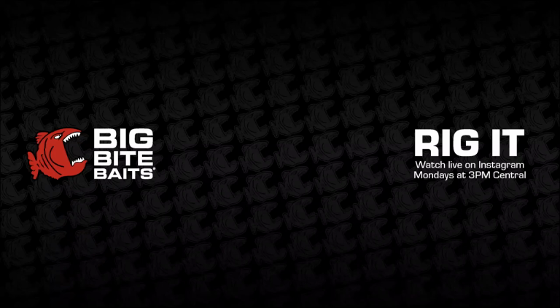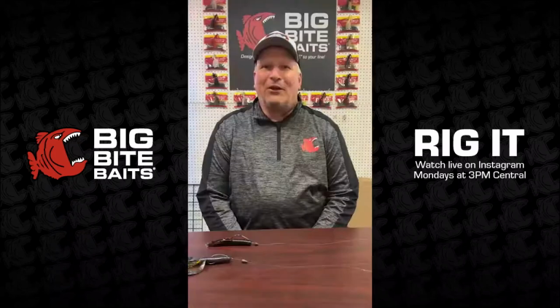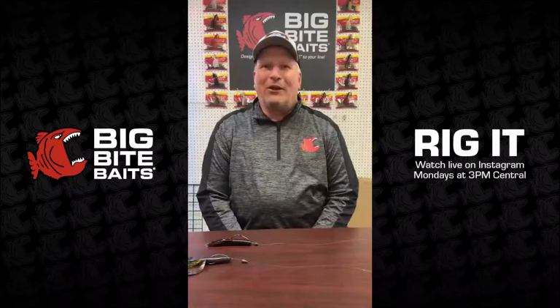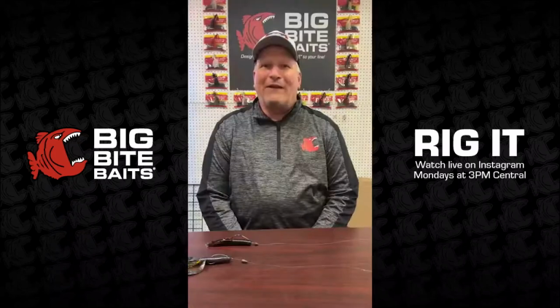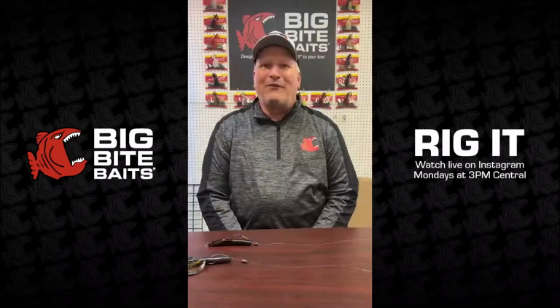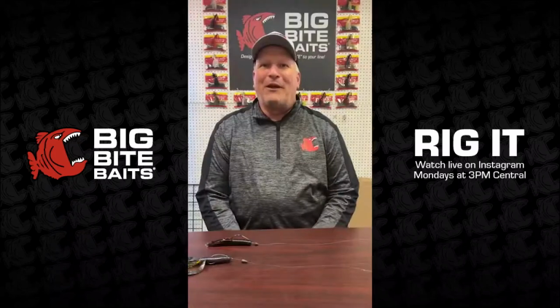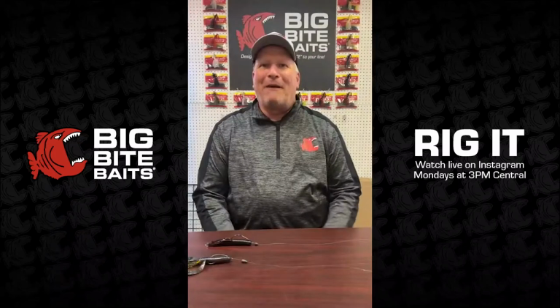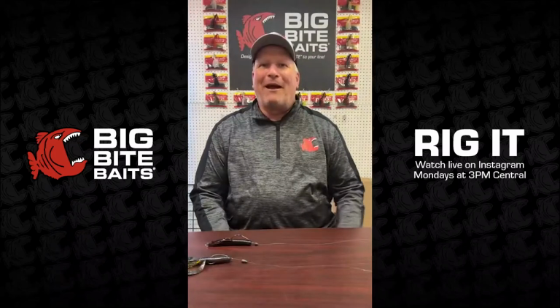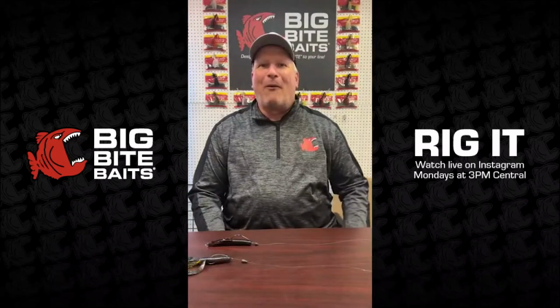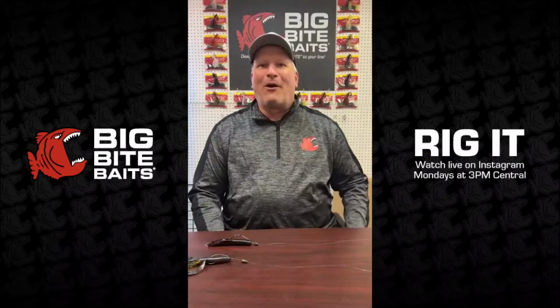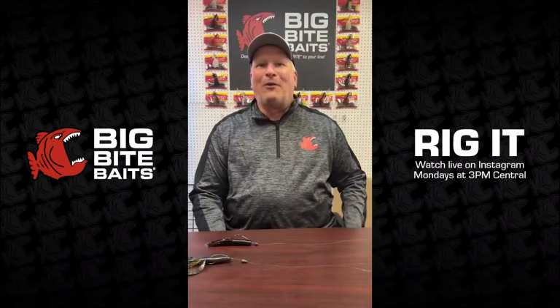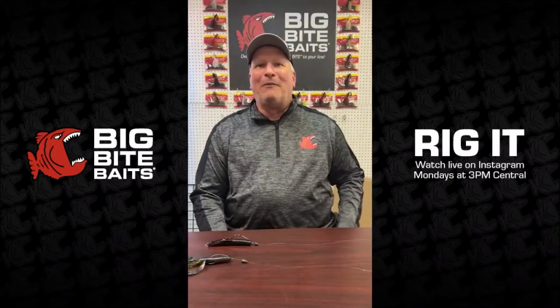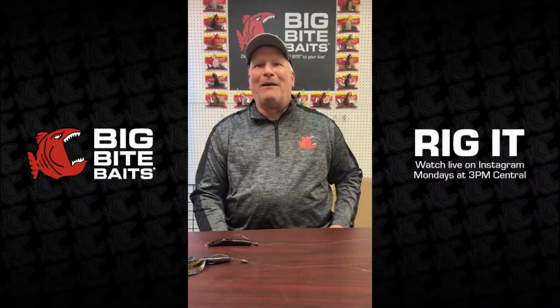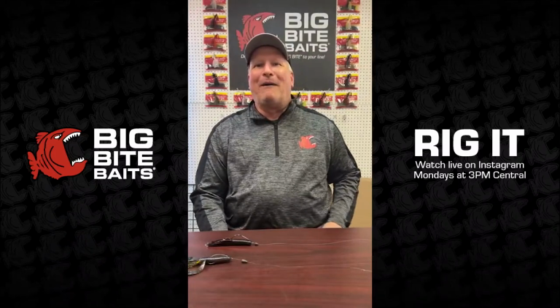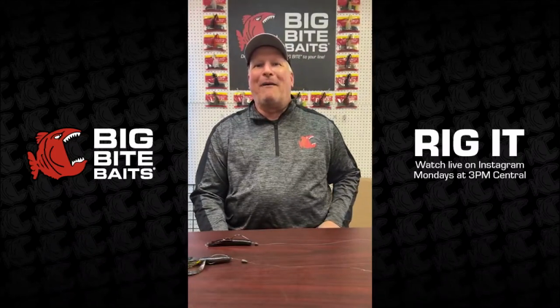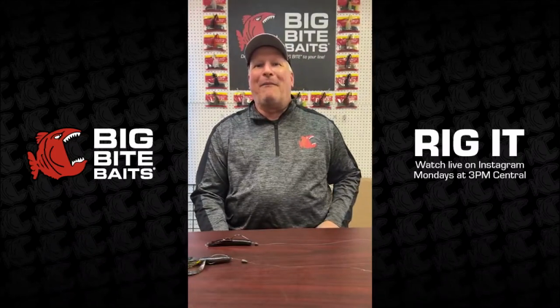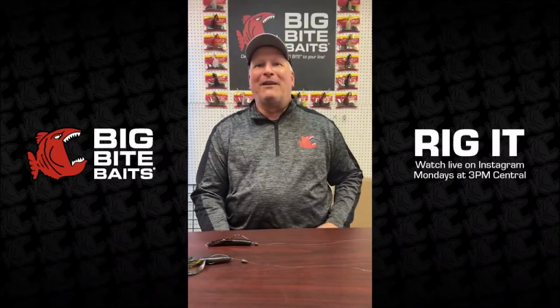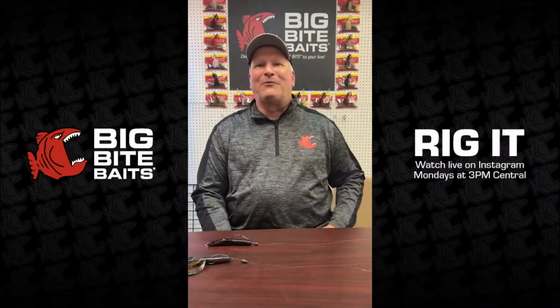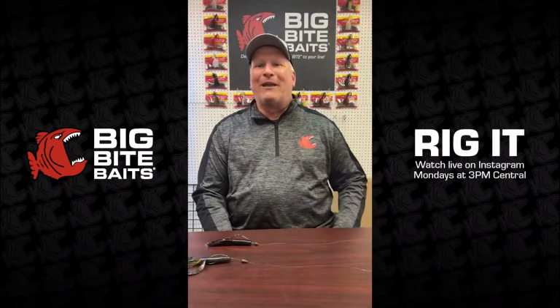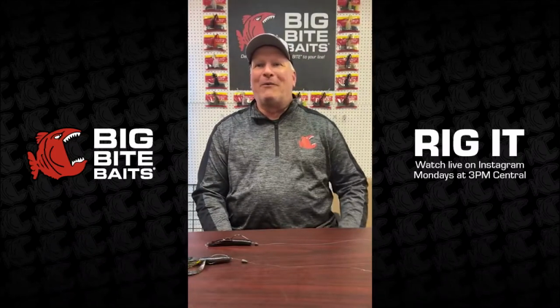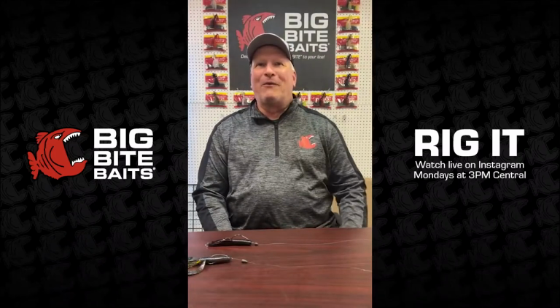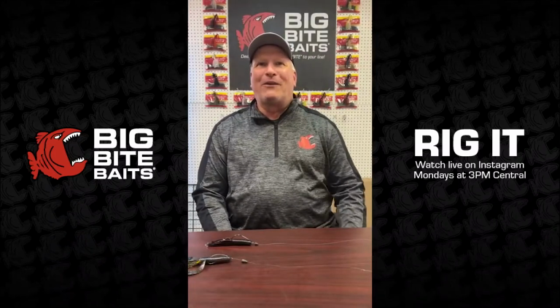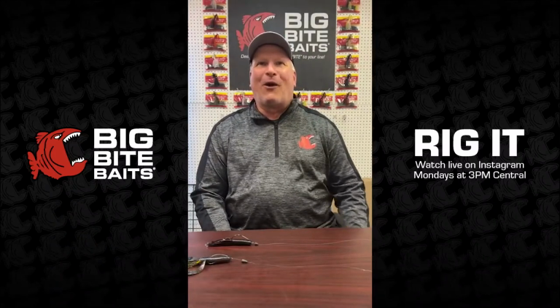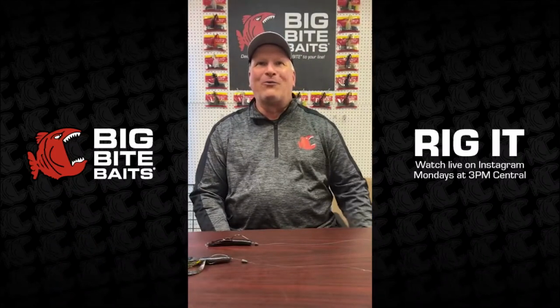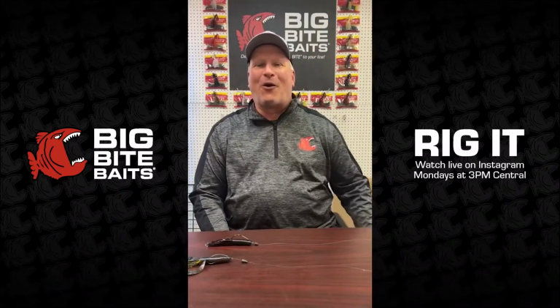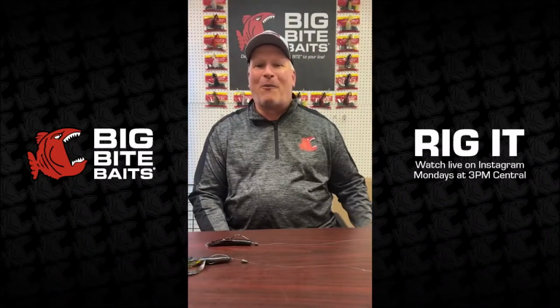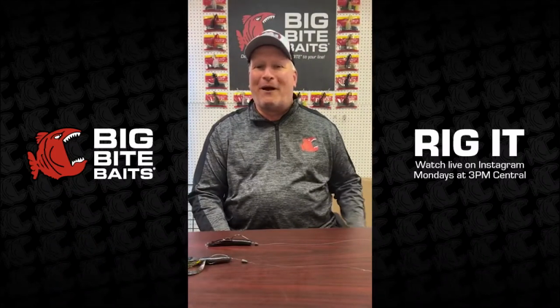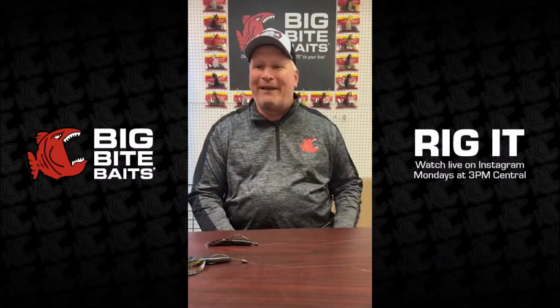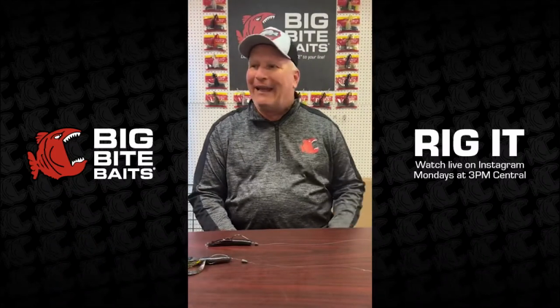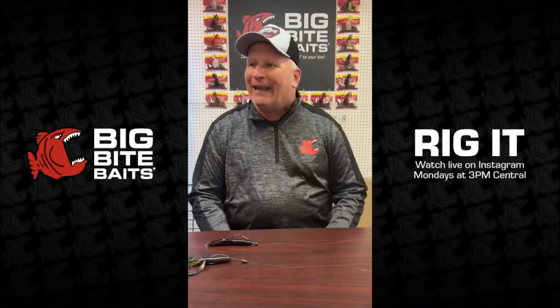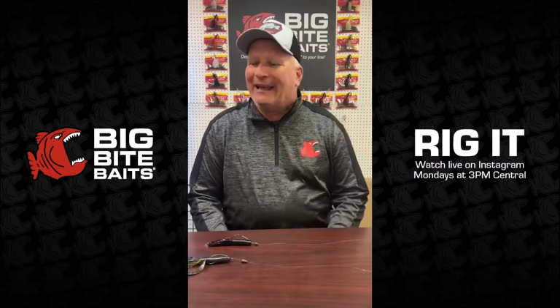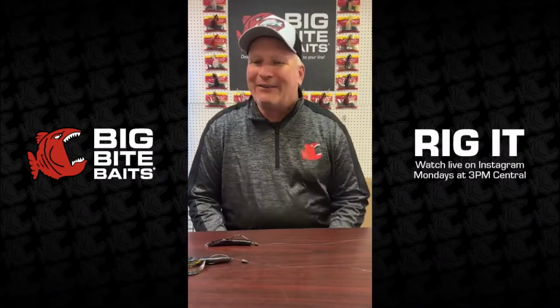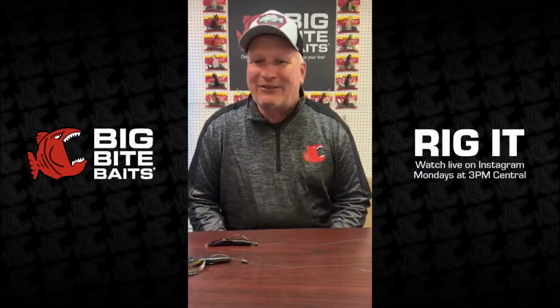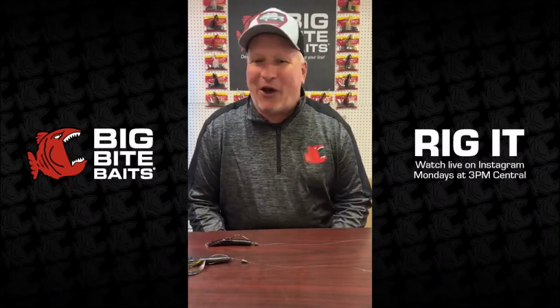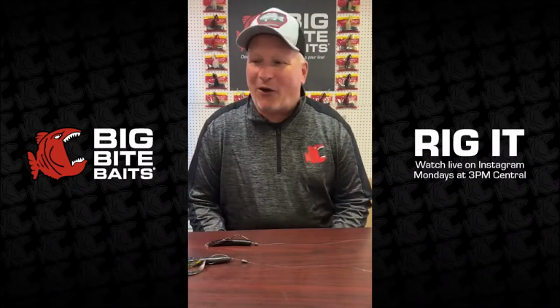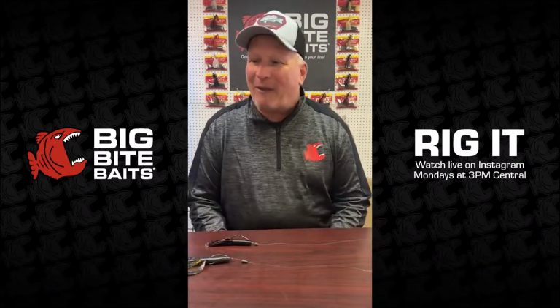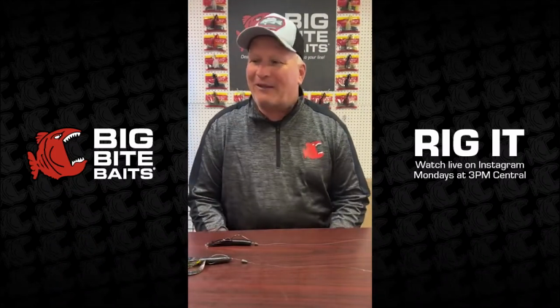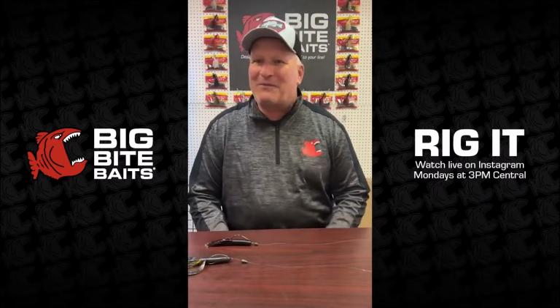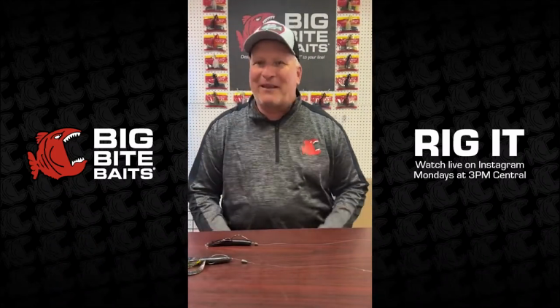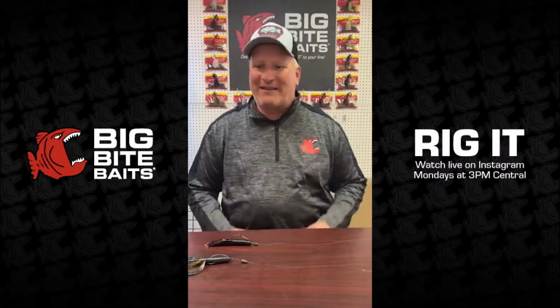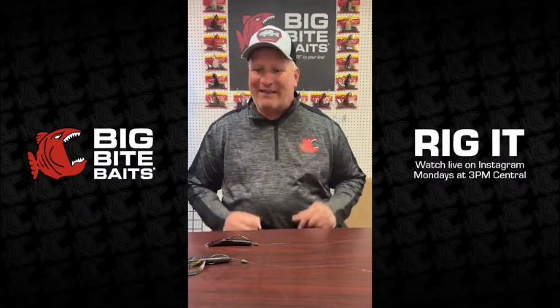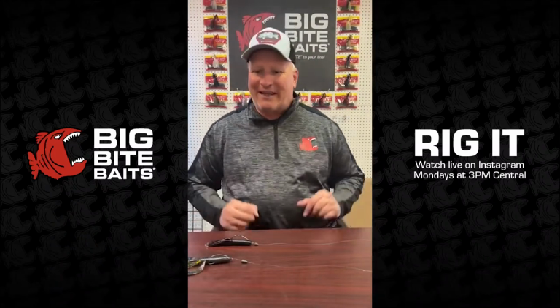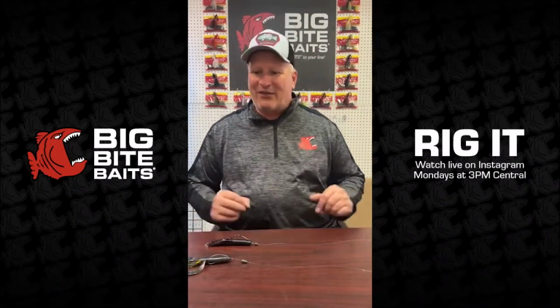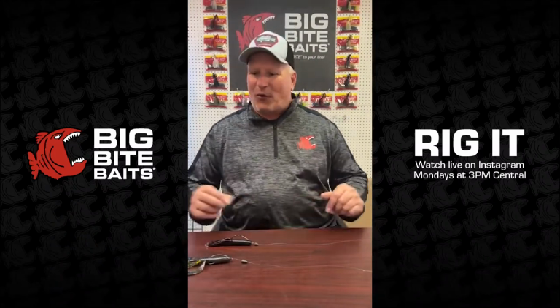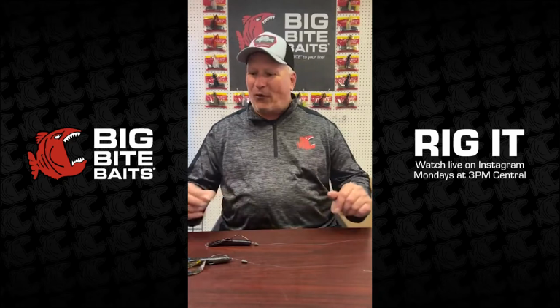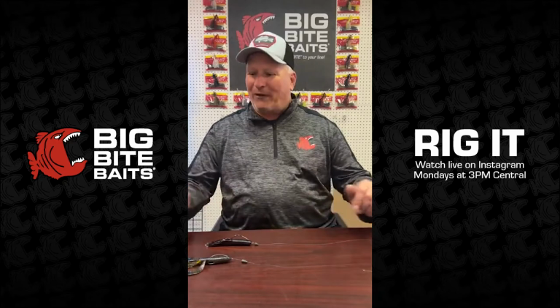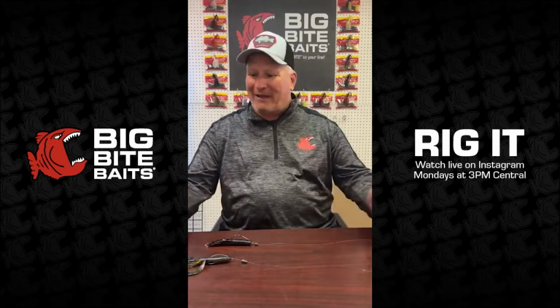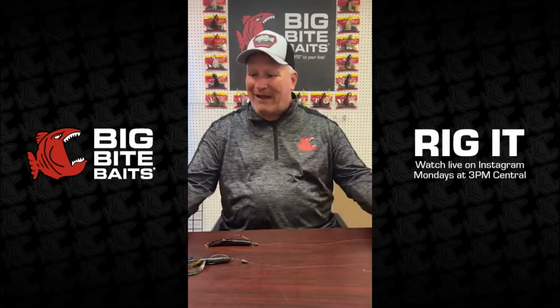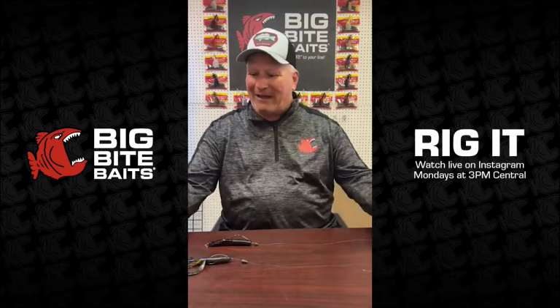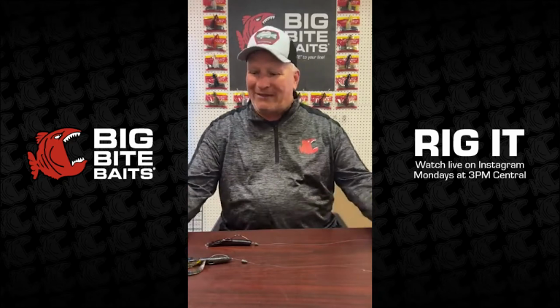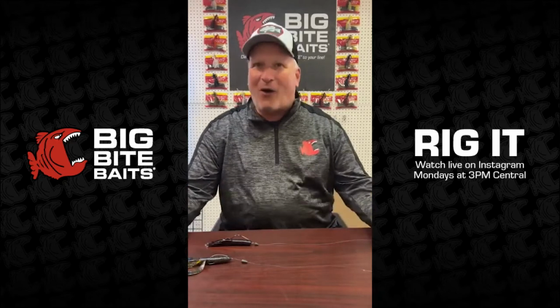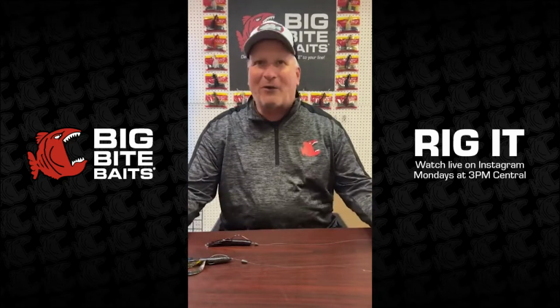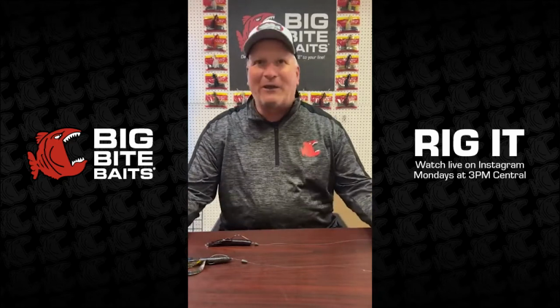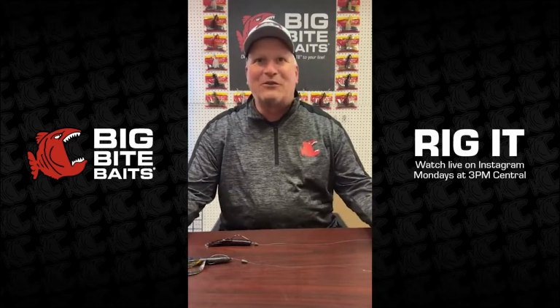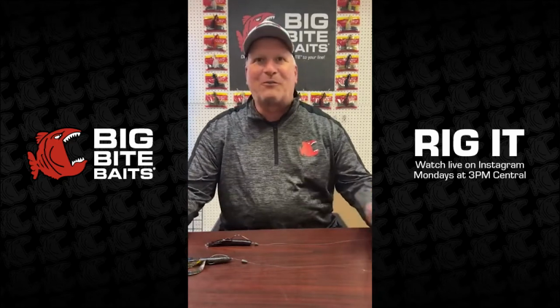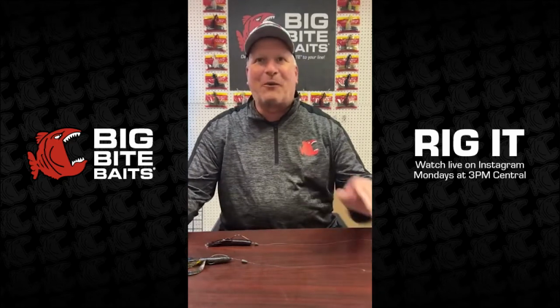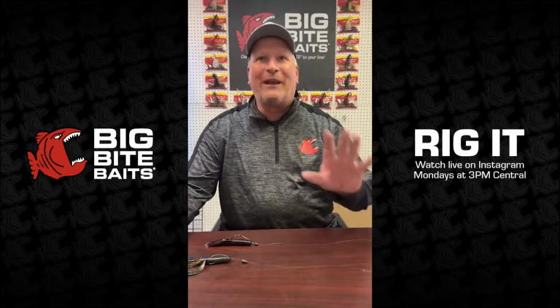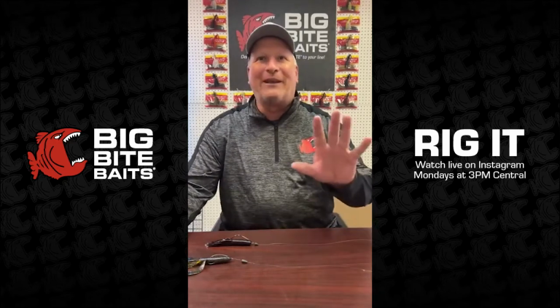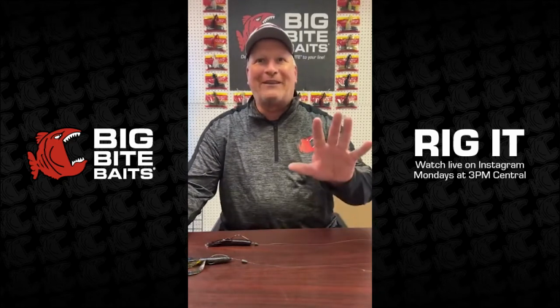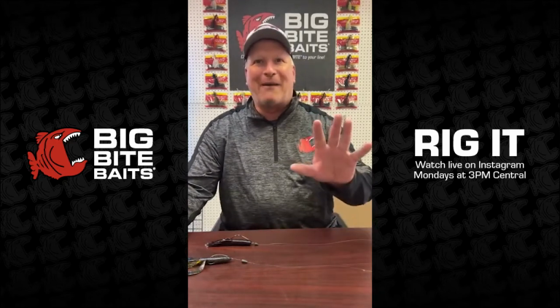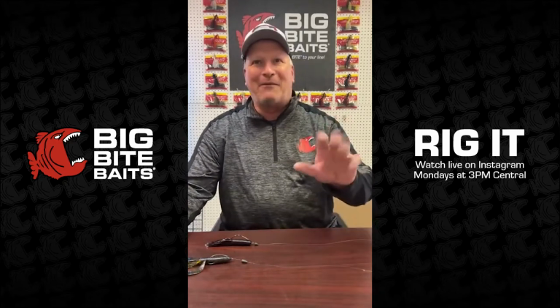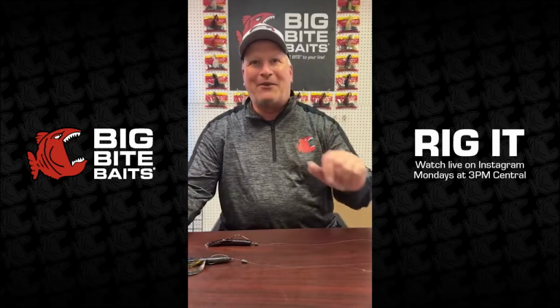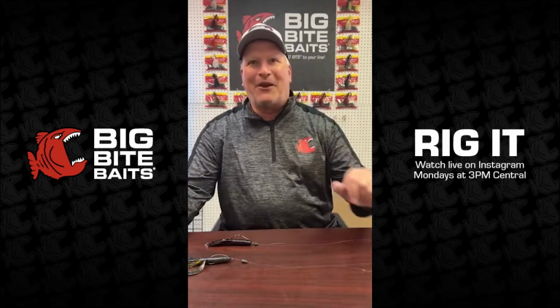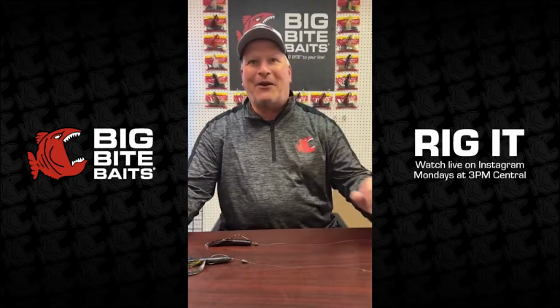Good afternoon everybody. Welcome to Big Bite Baits Rigging with a Coach on Monday. Let's talk about some things today, Jordan, that we got to talk about in the spring time of the year.